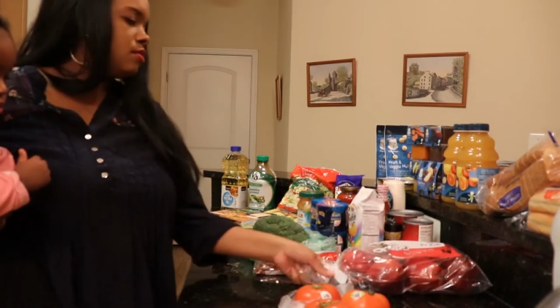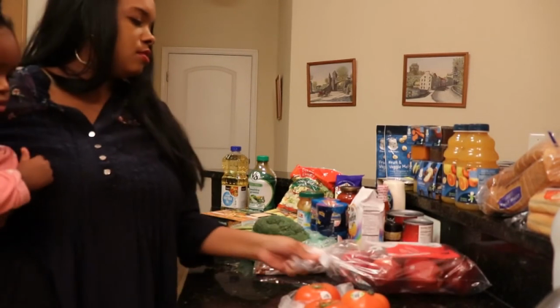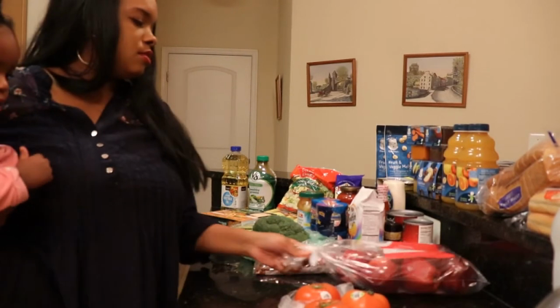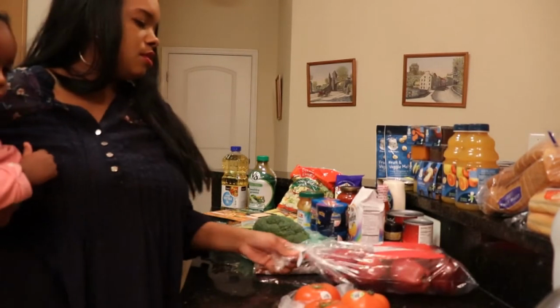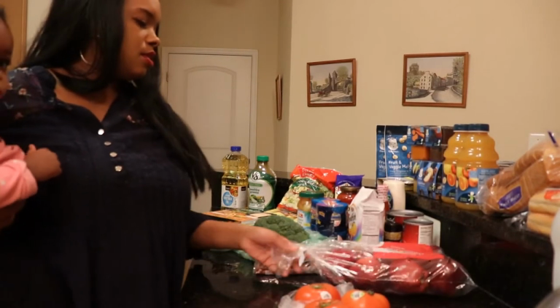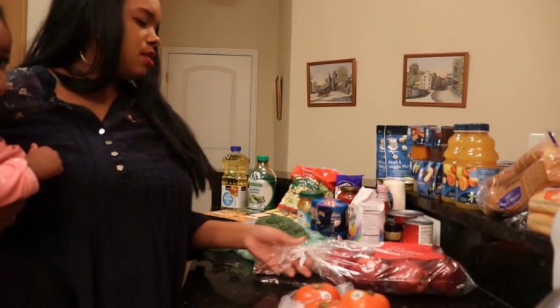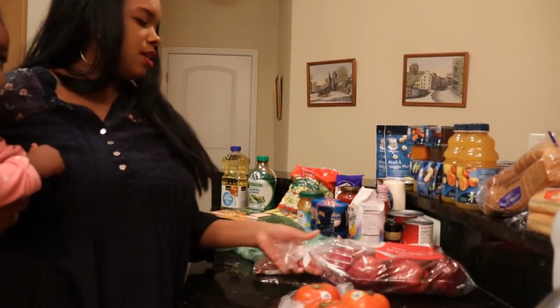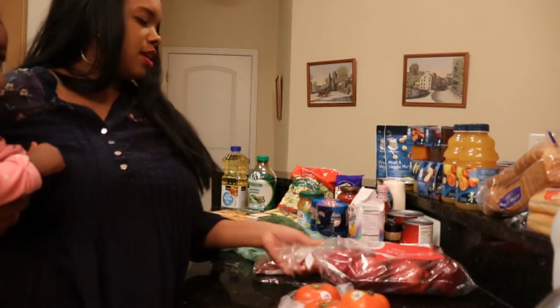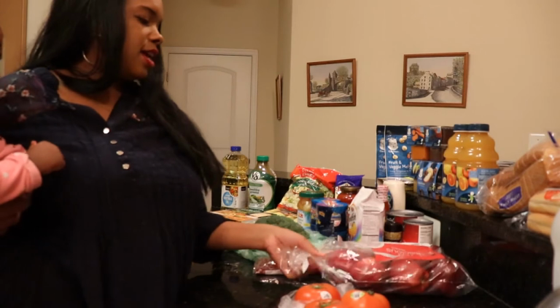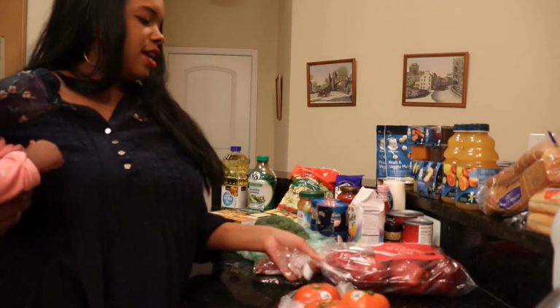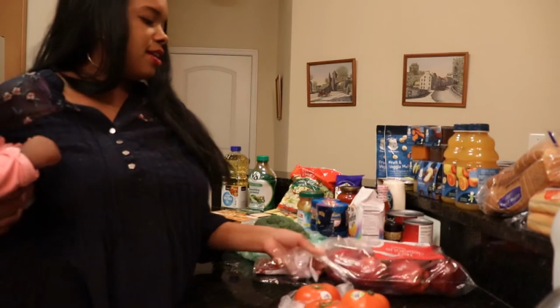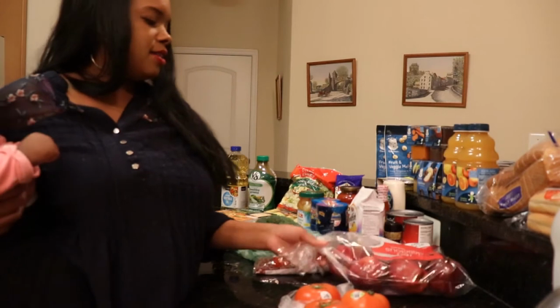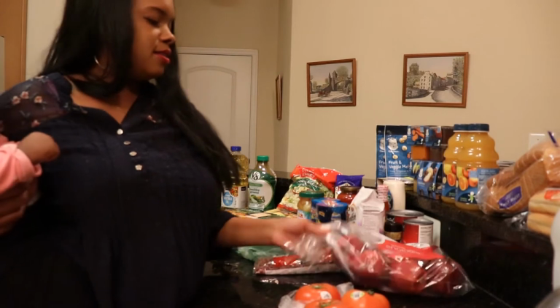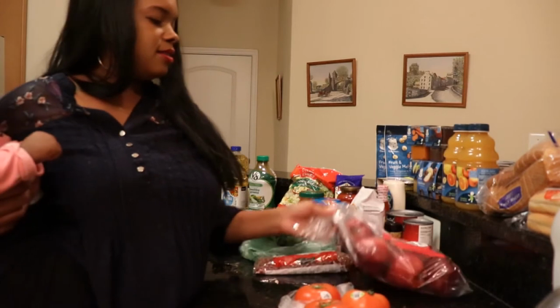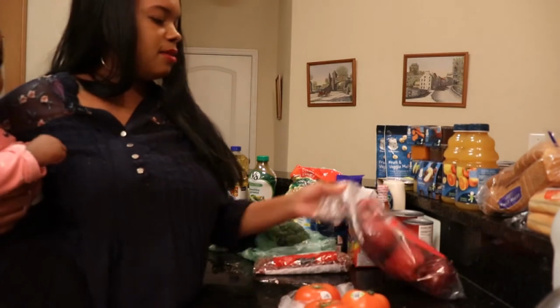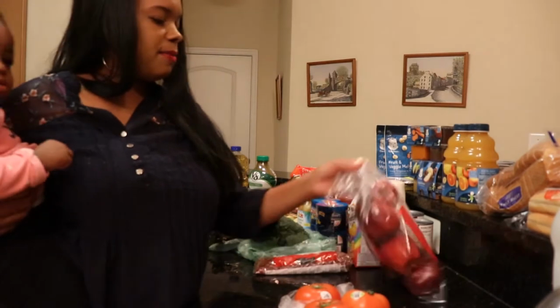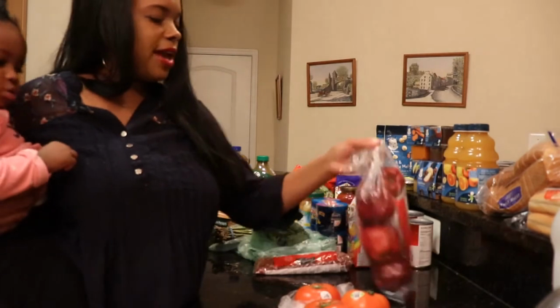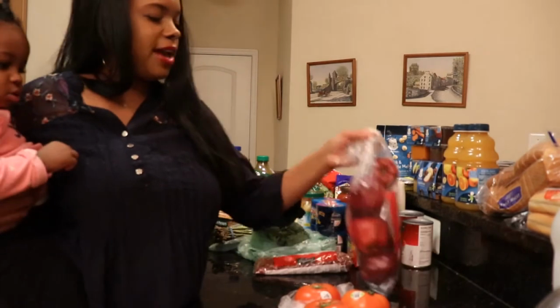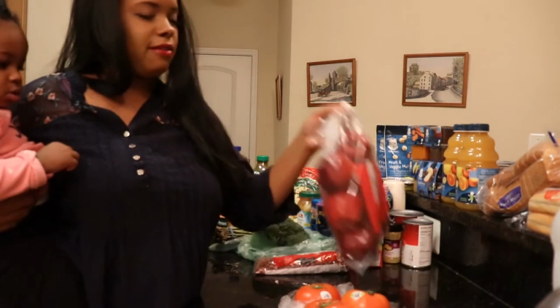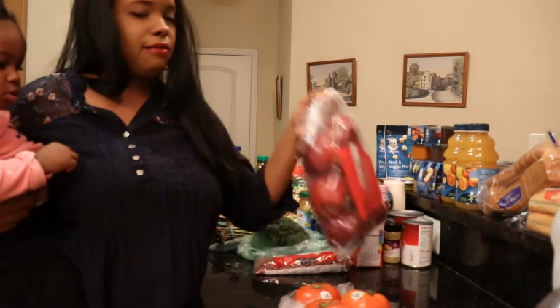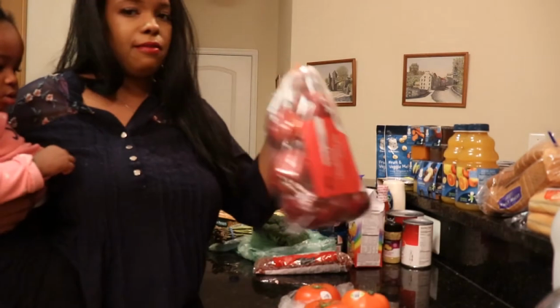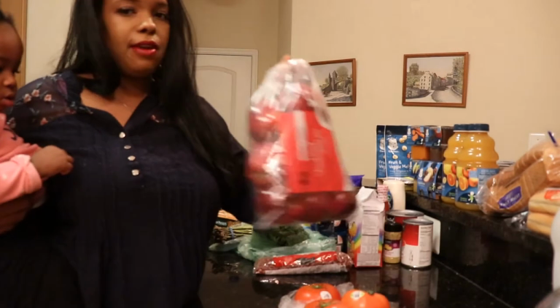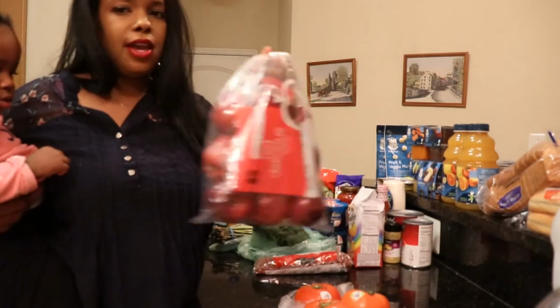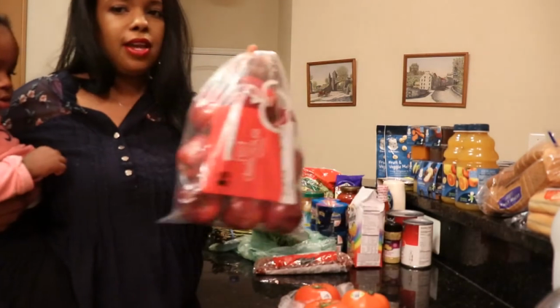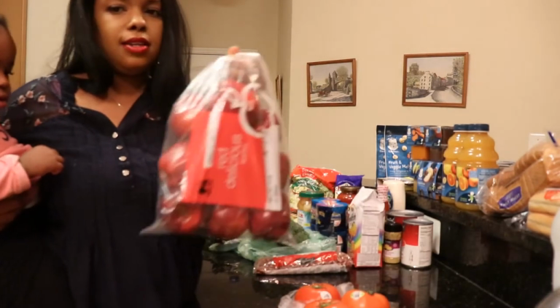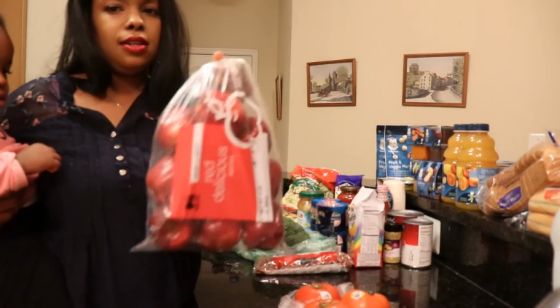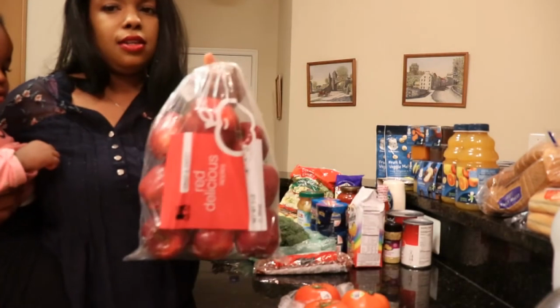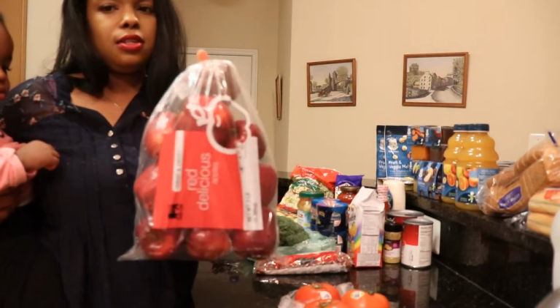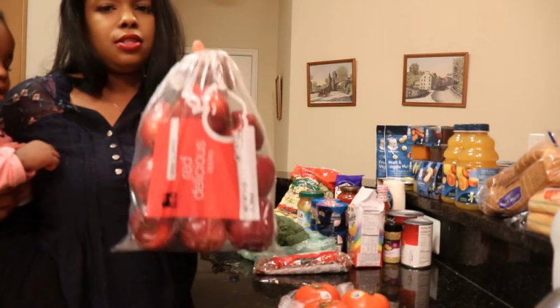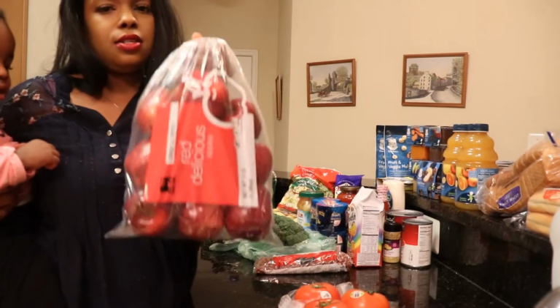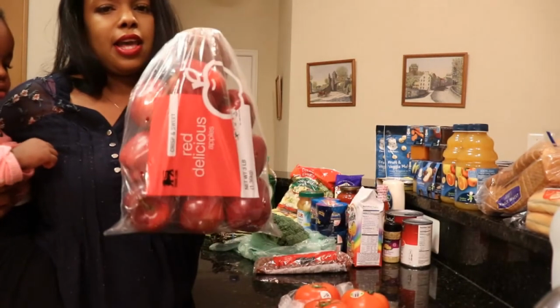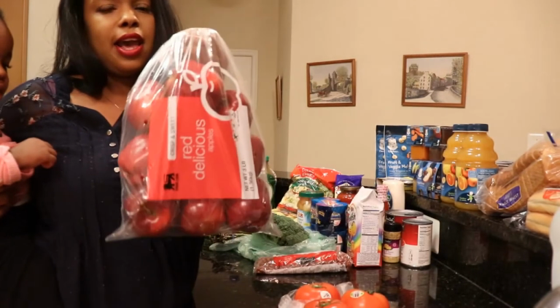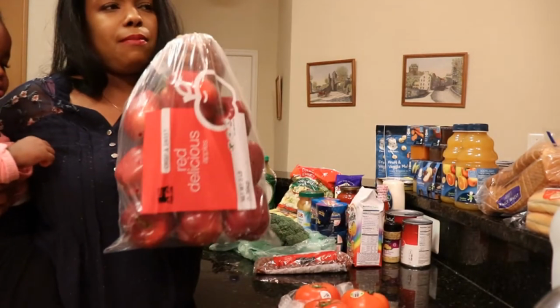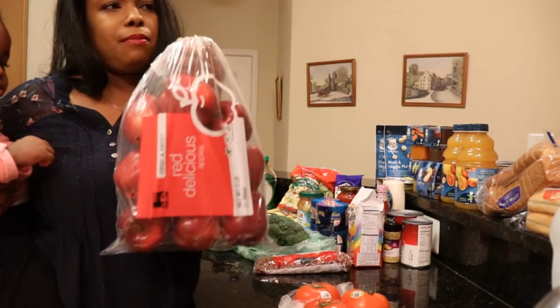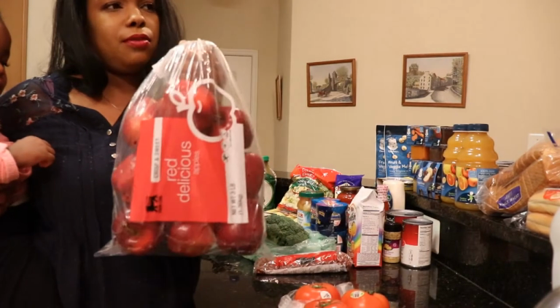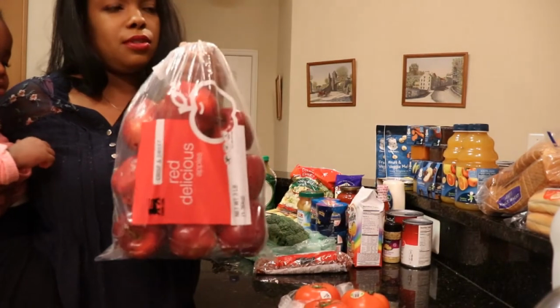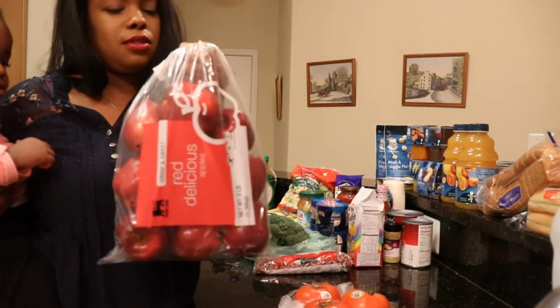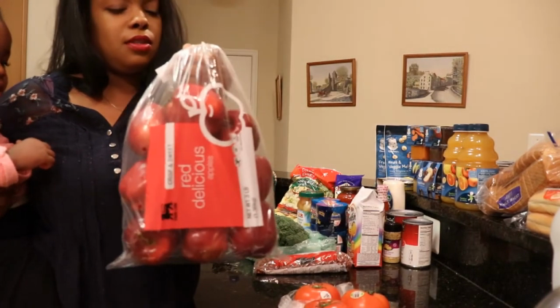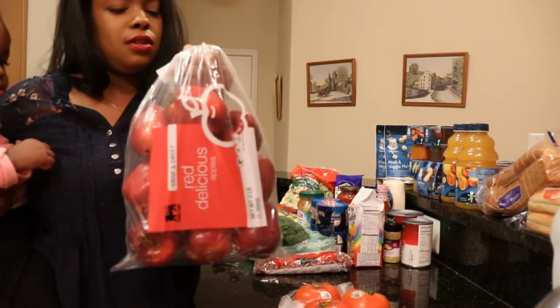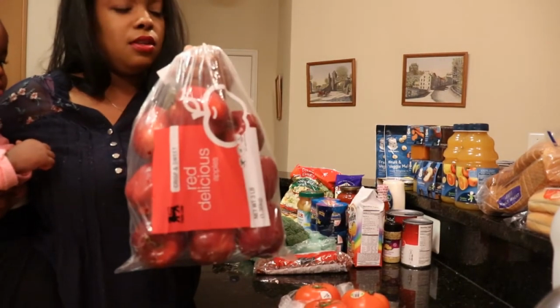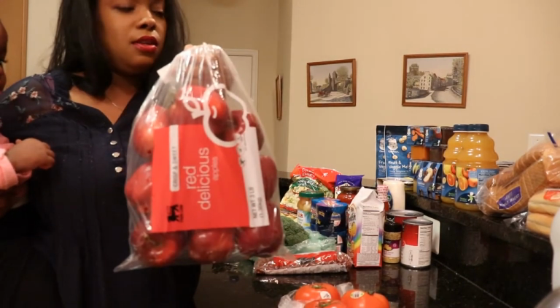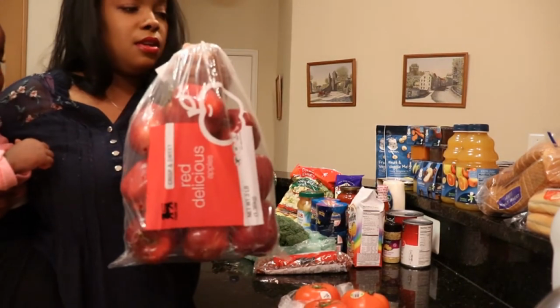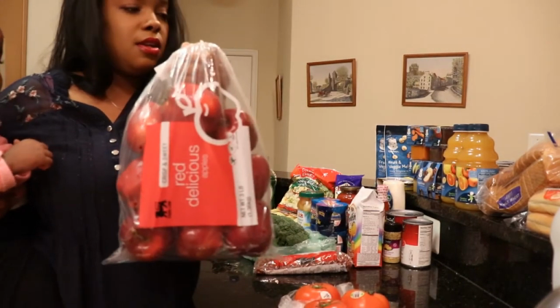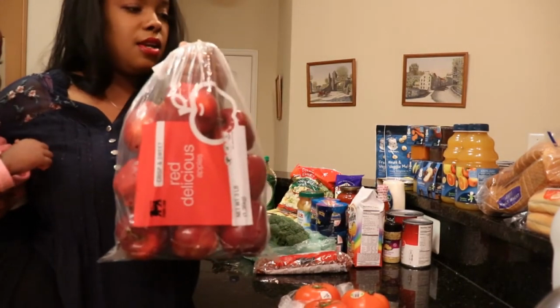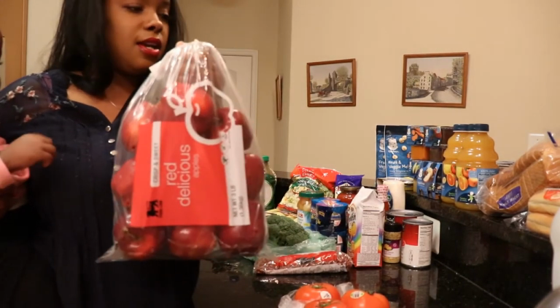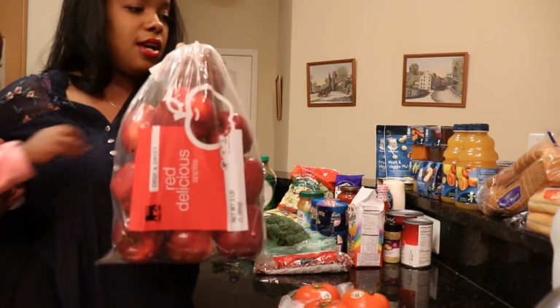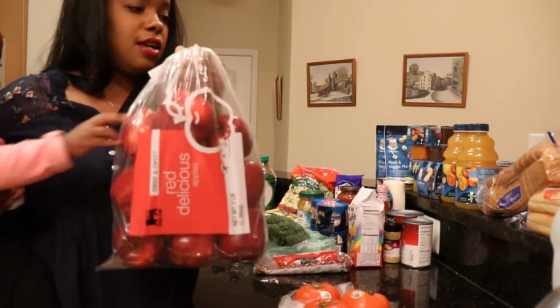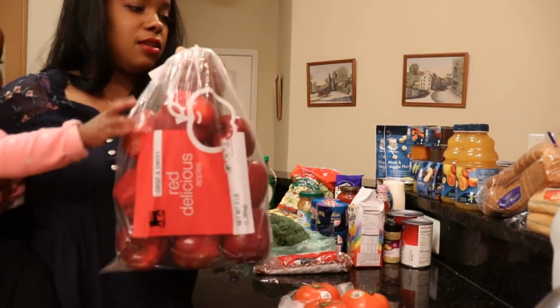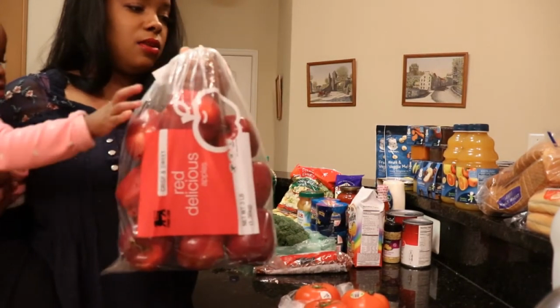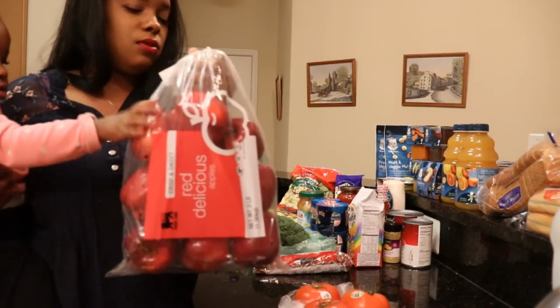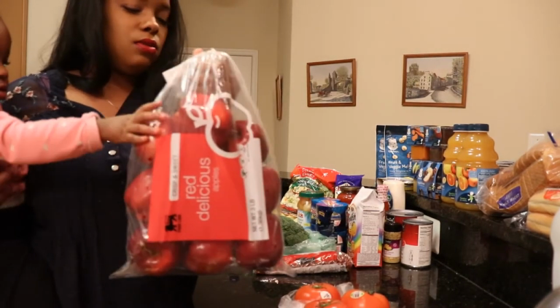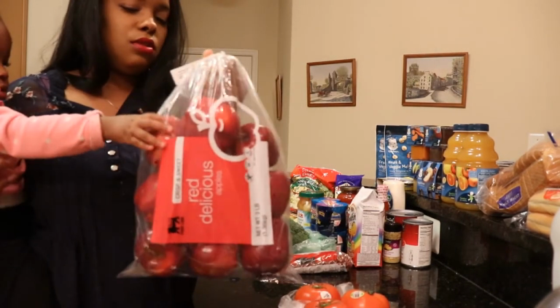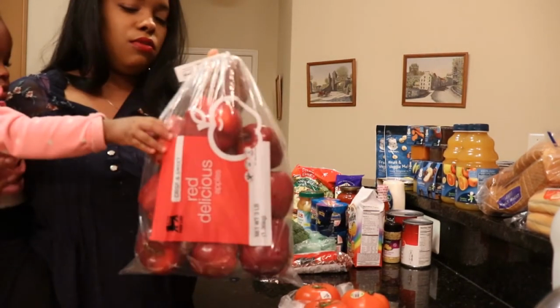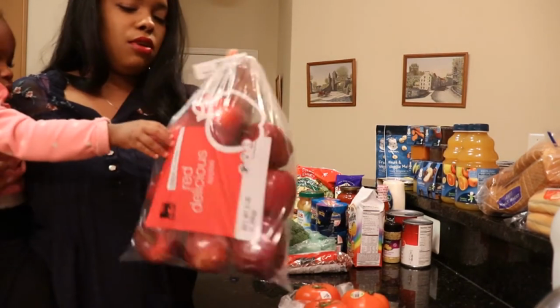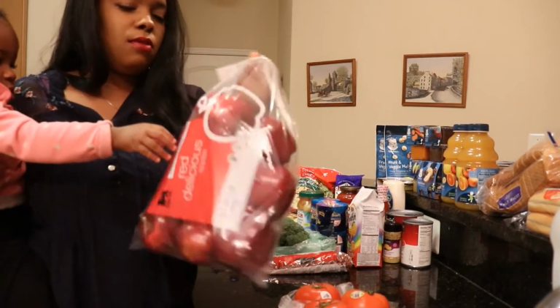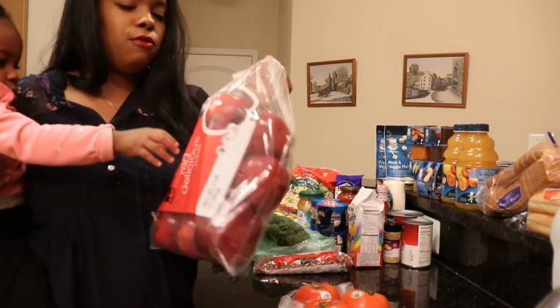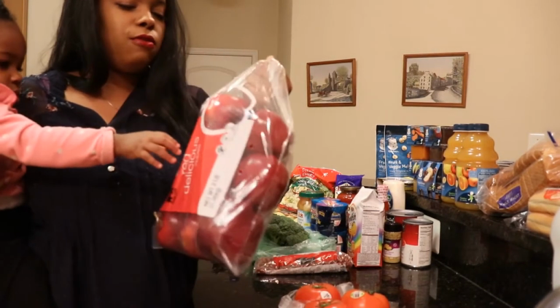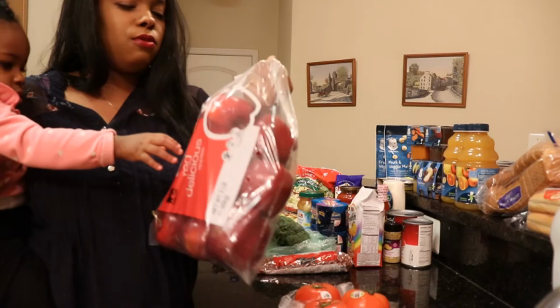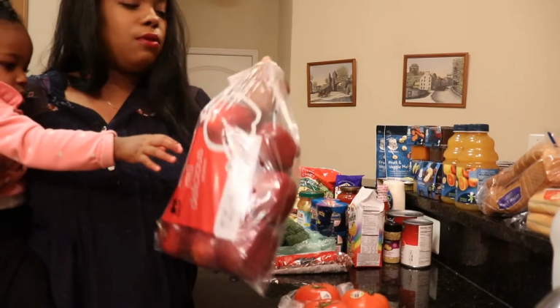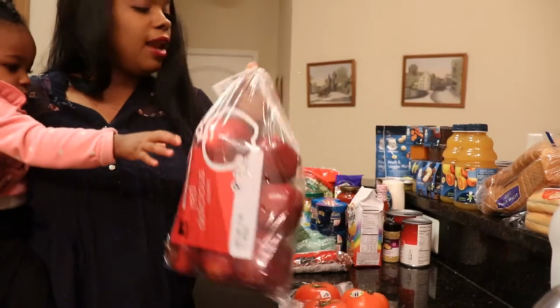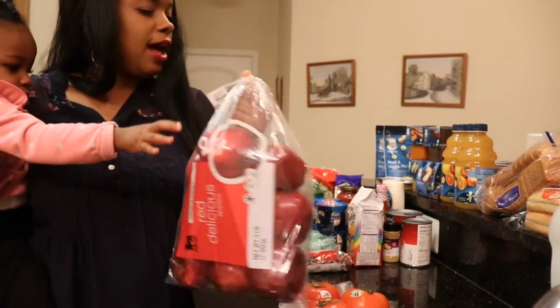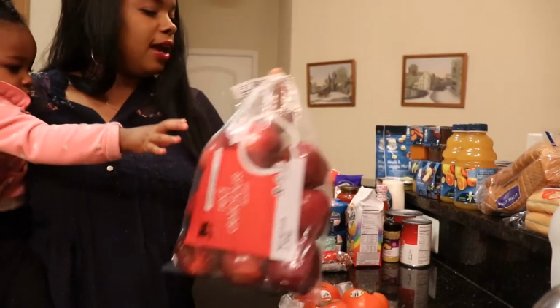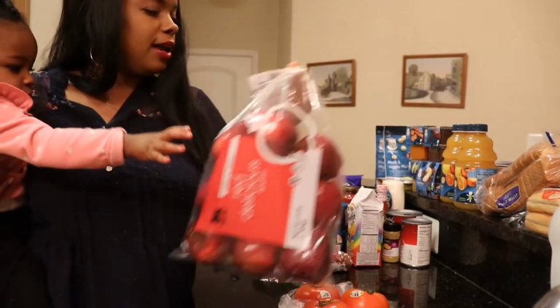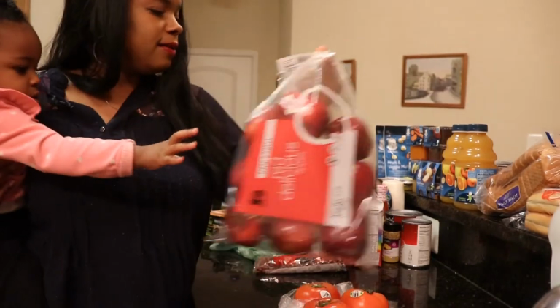And I got a bag of red delicious apples. I got those from Food Lion.